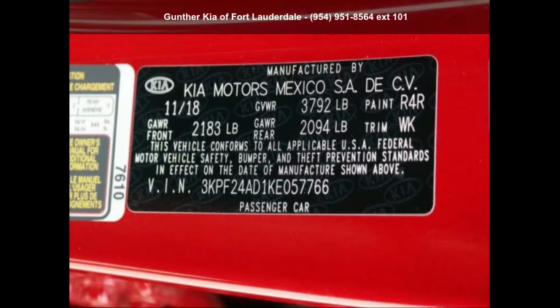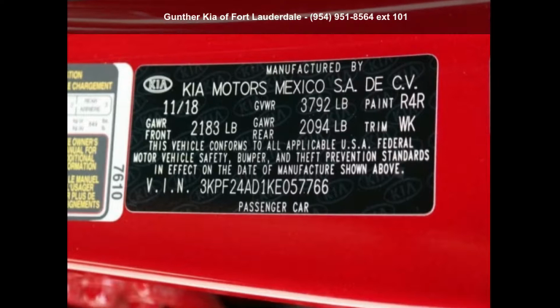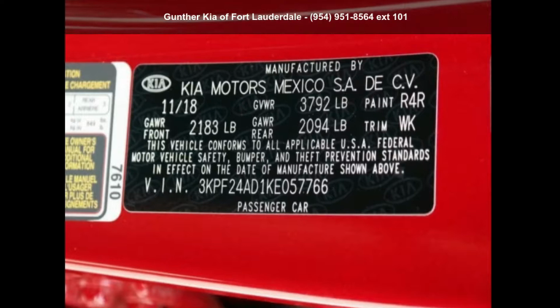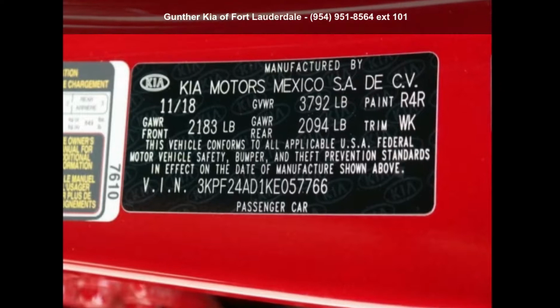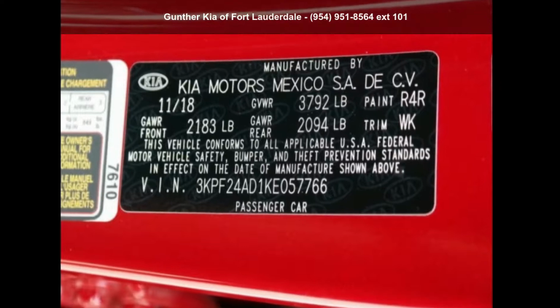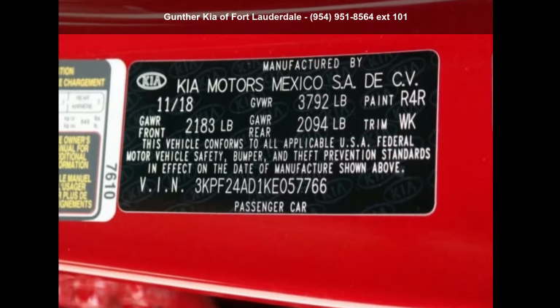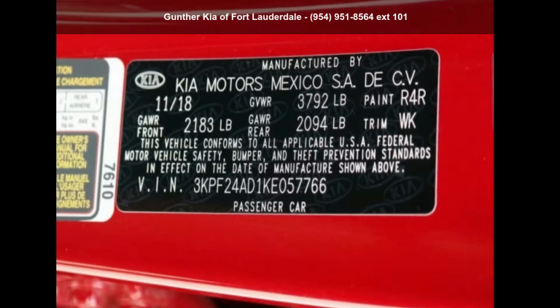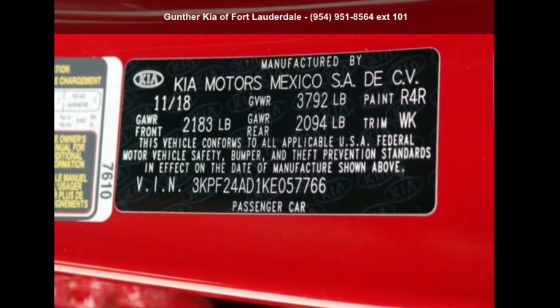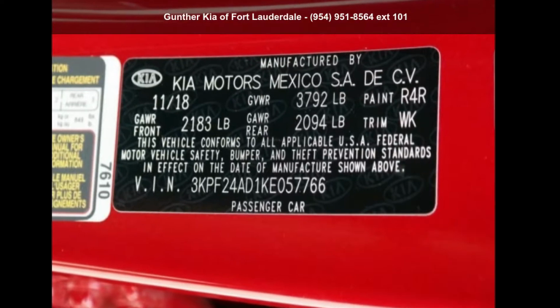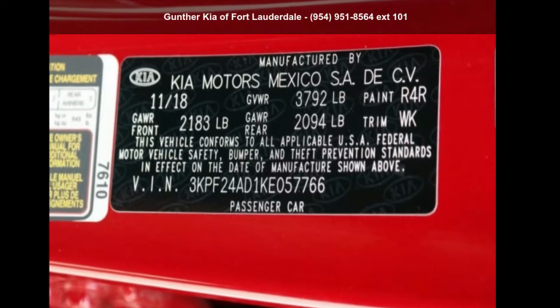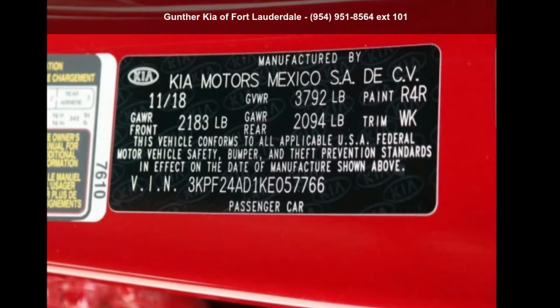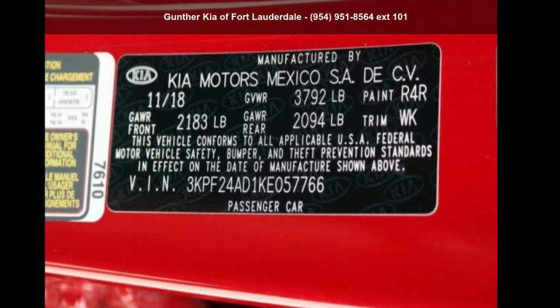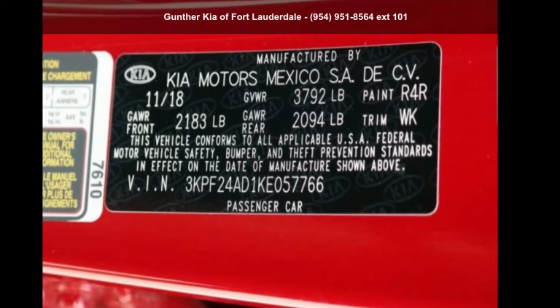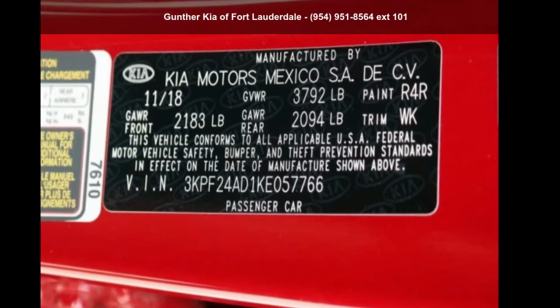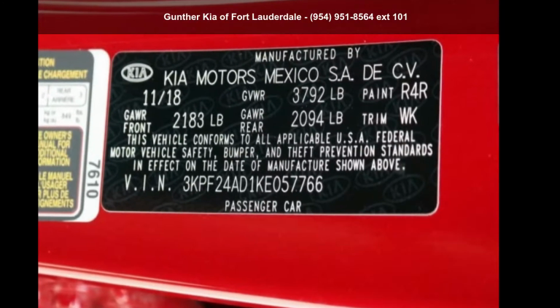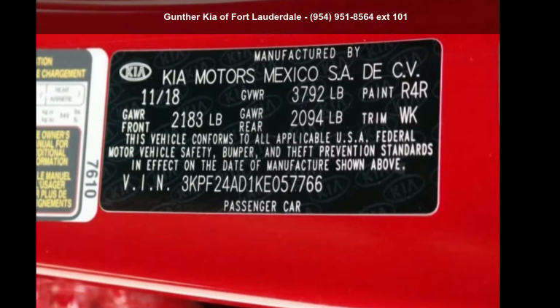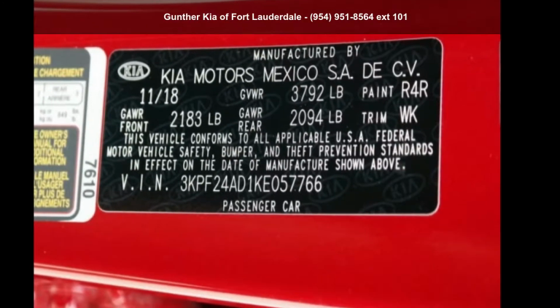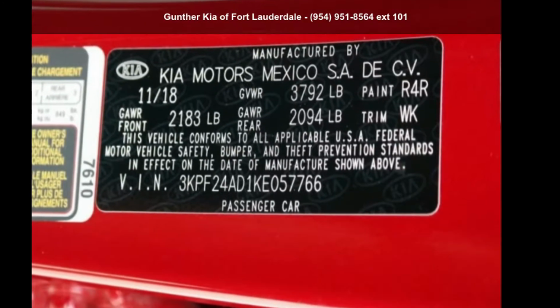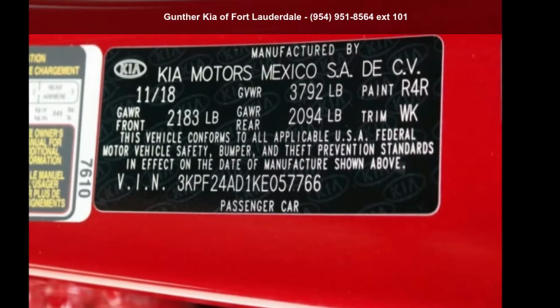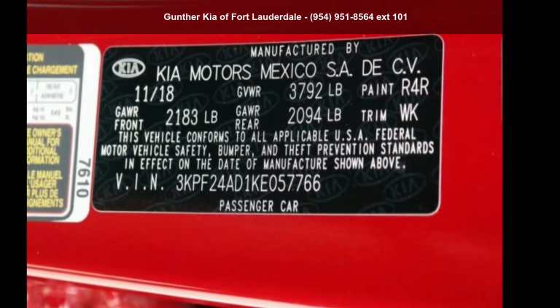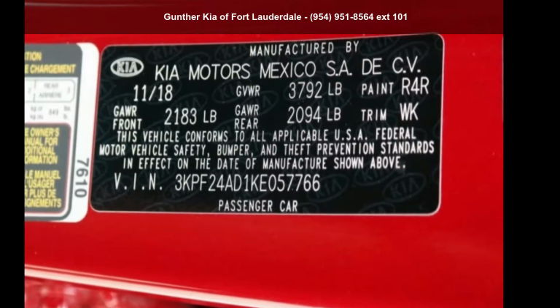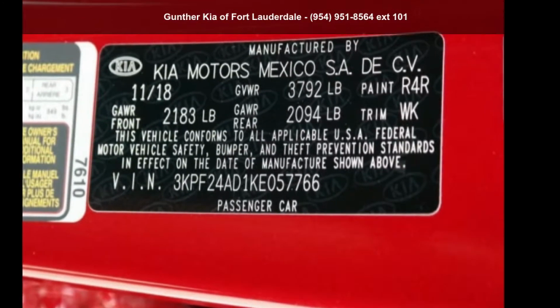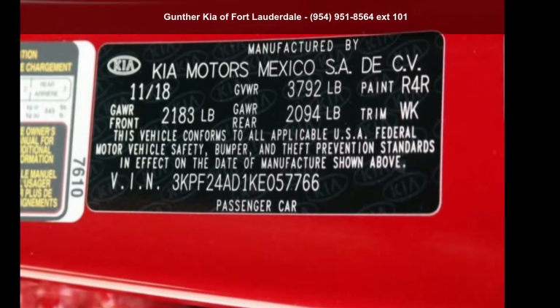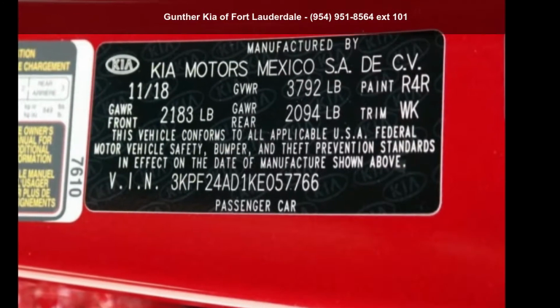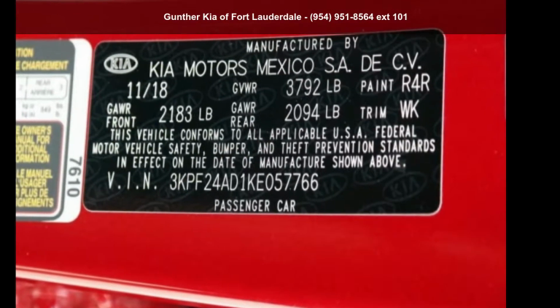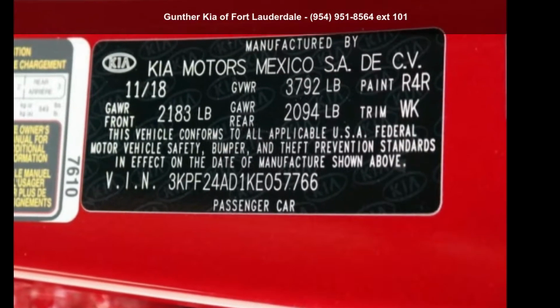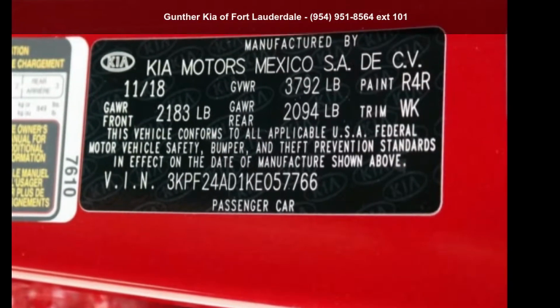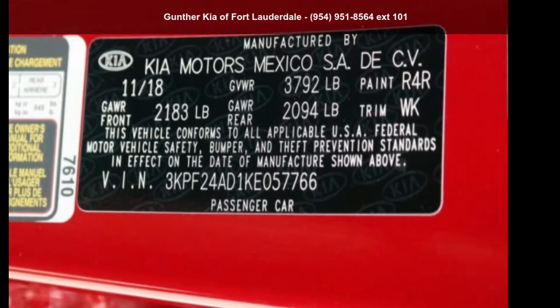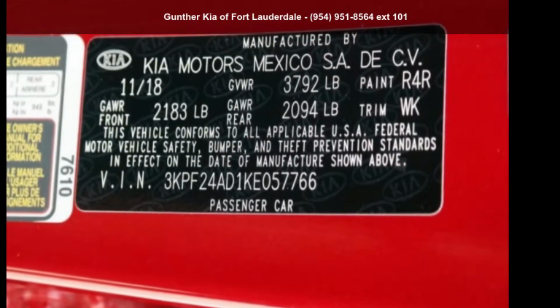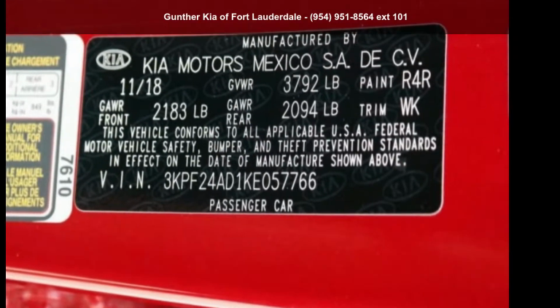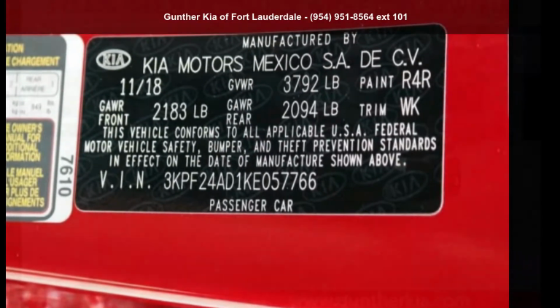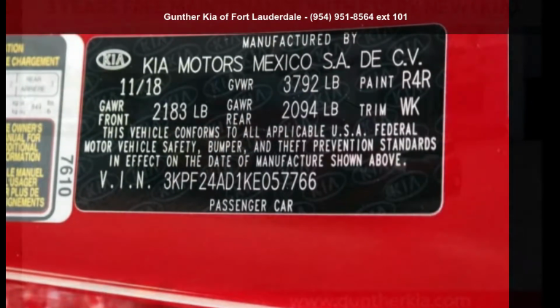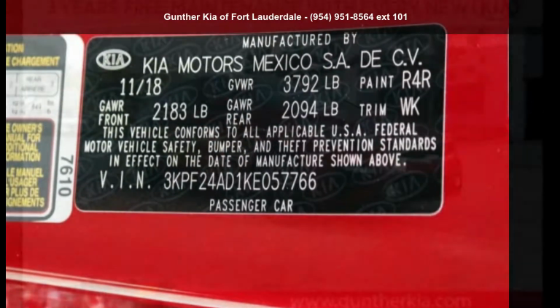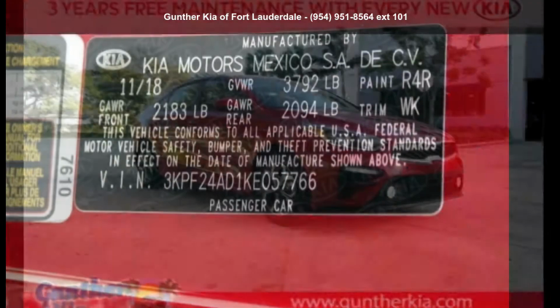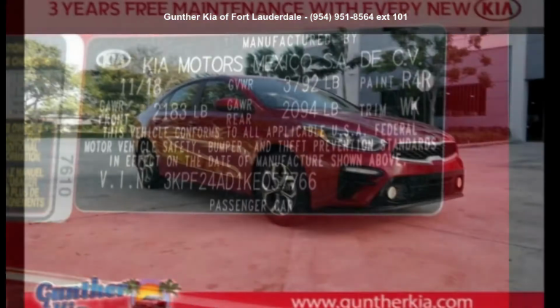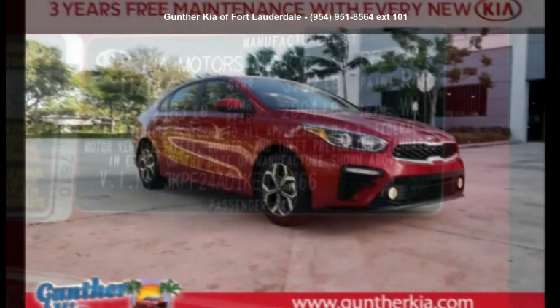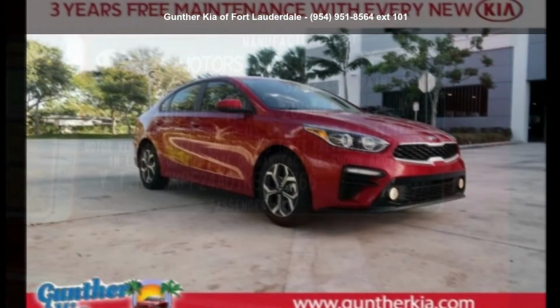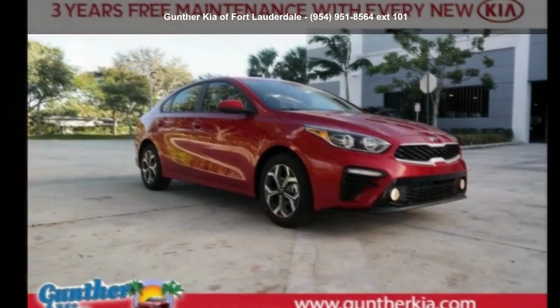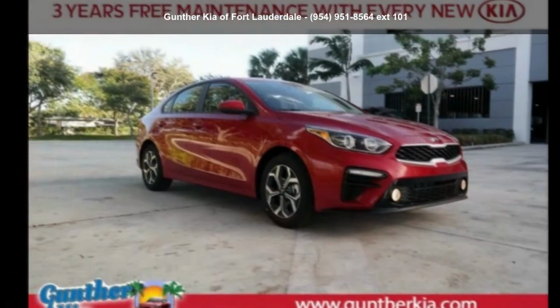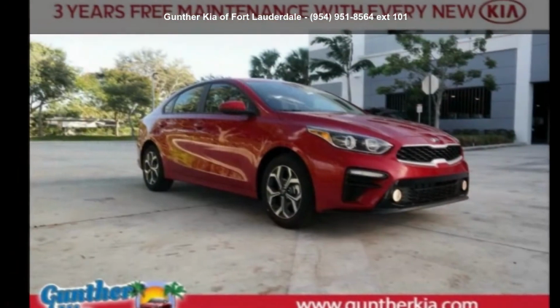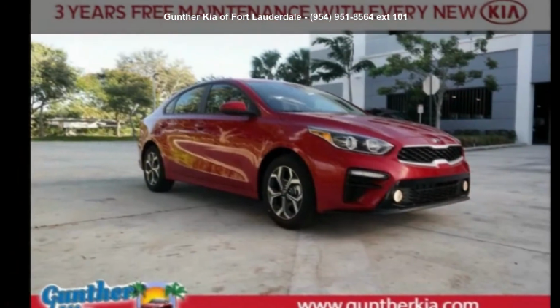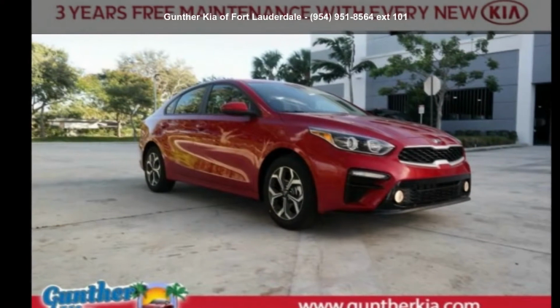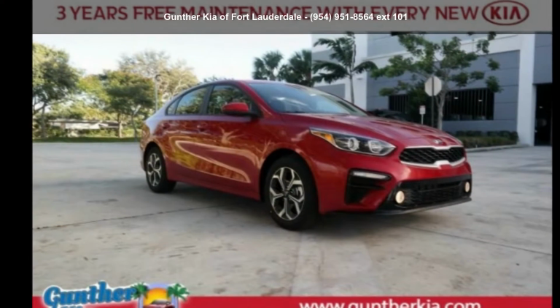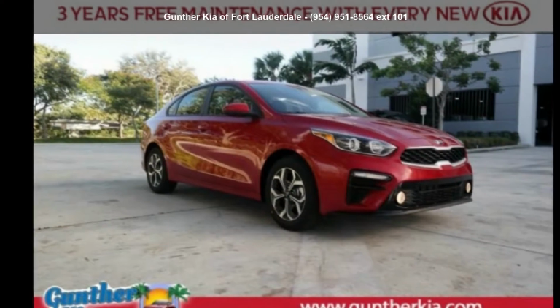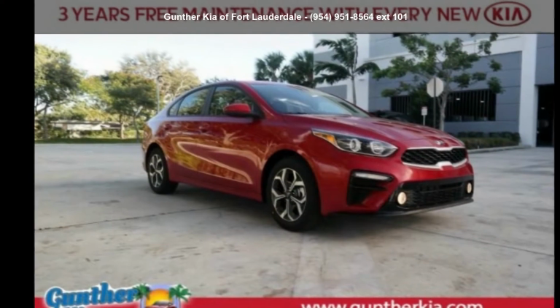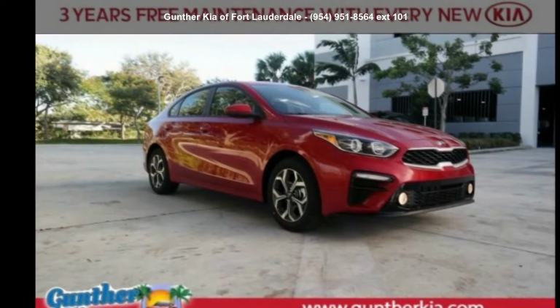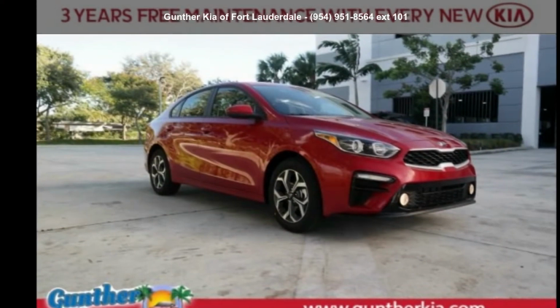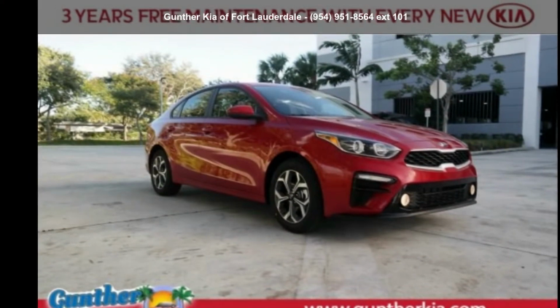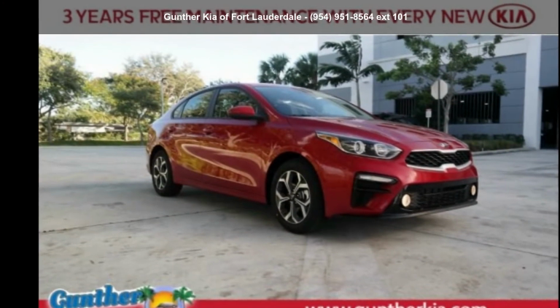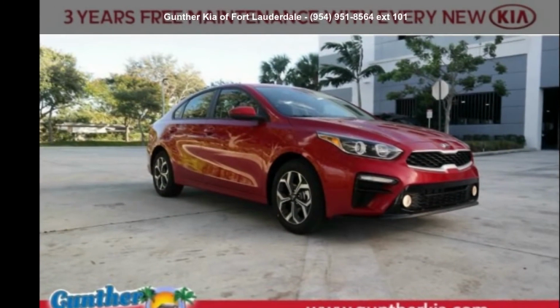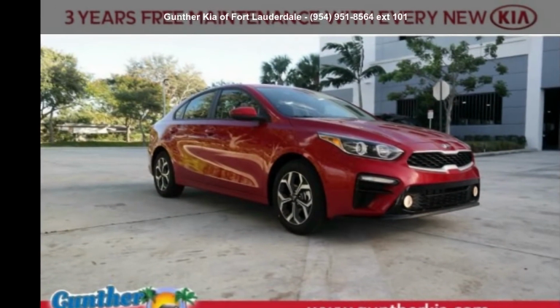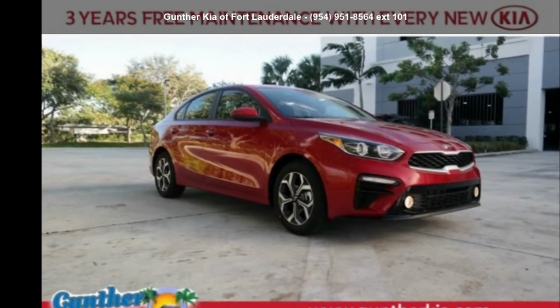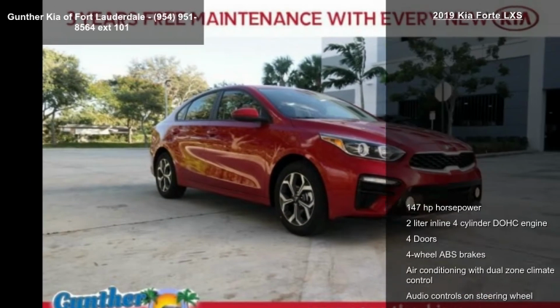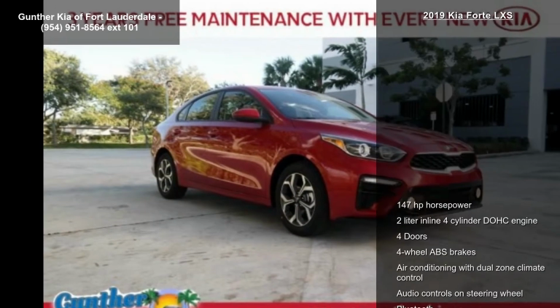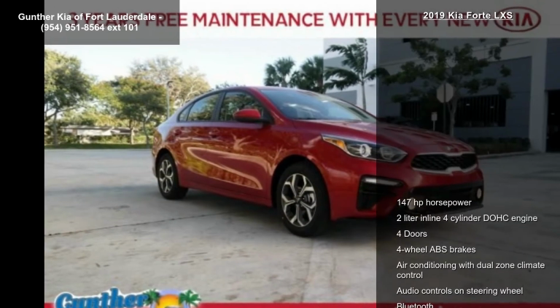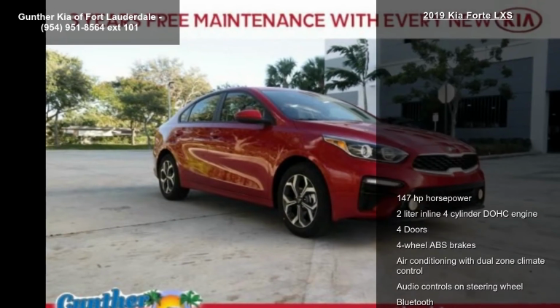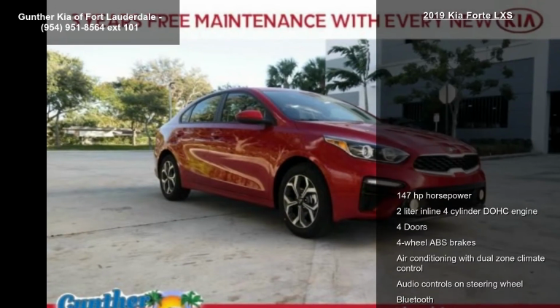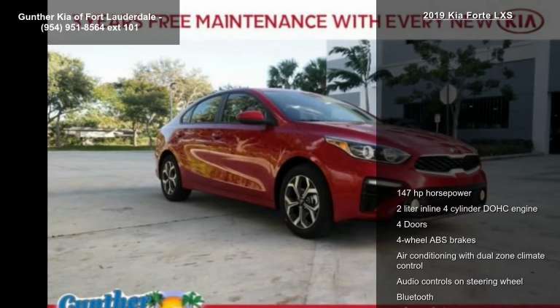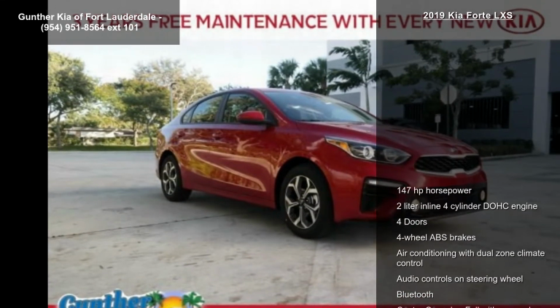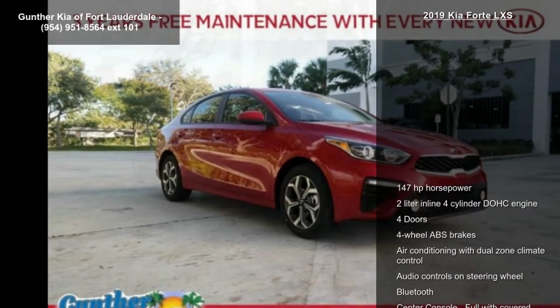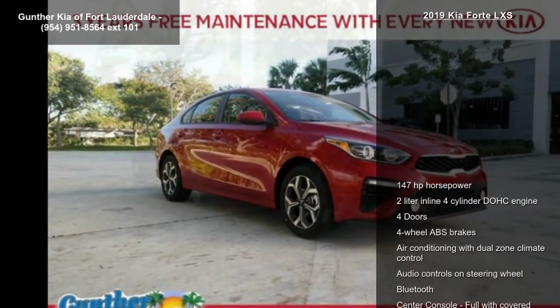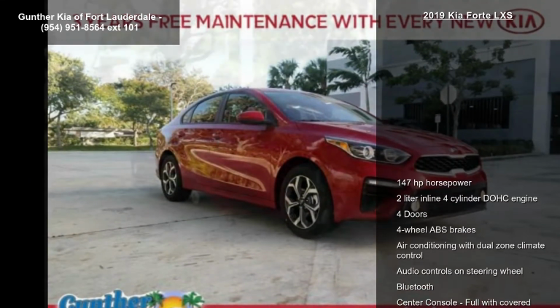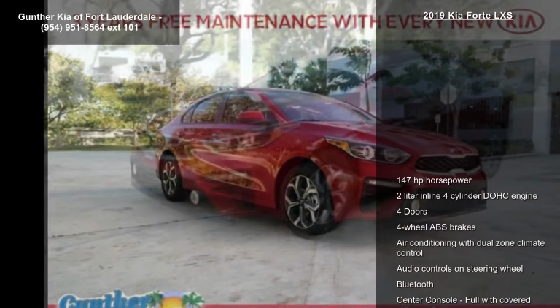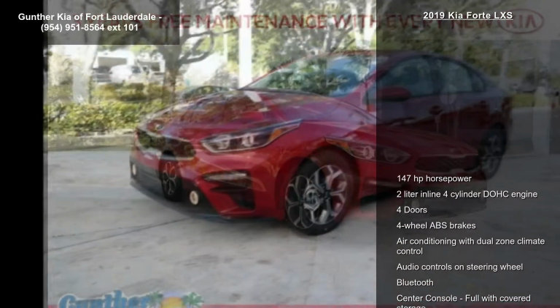Presenting the Kia 2019 Forte LXS. If you are looking for an automobile with great features, look no further.